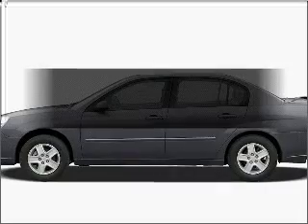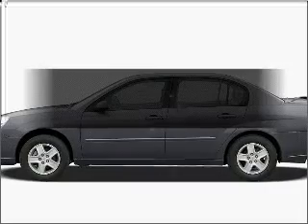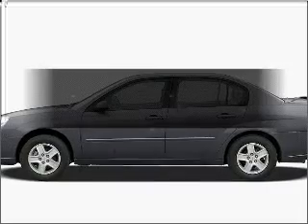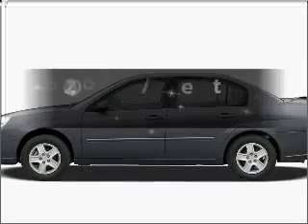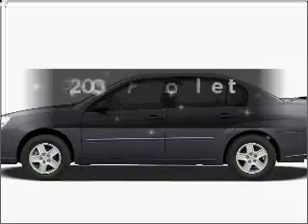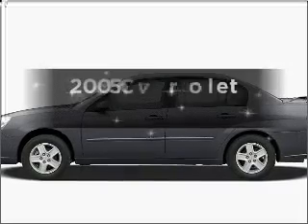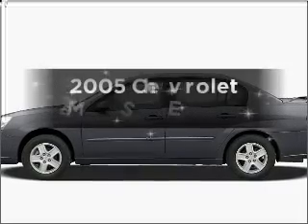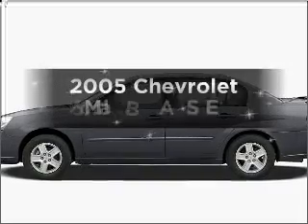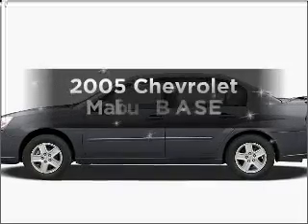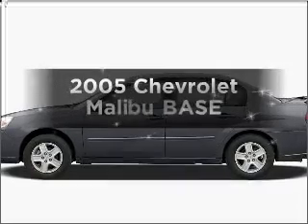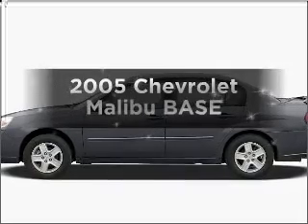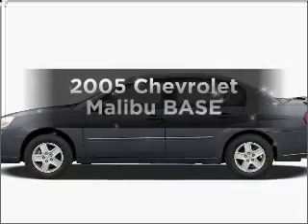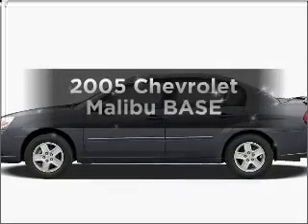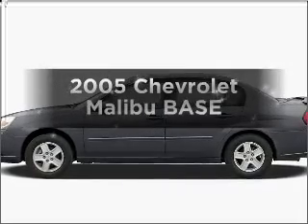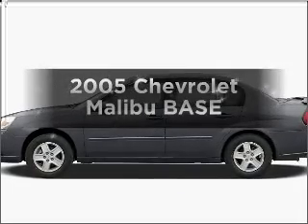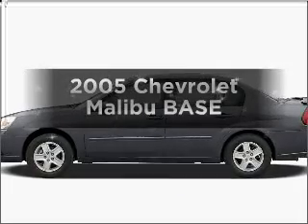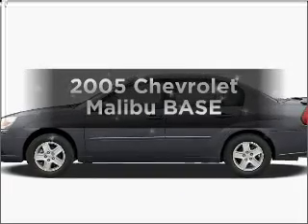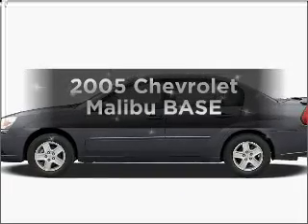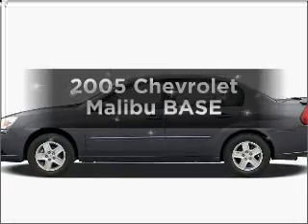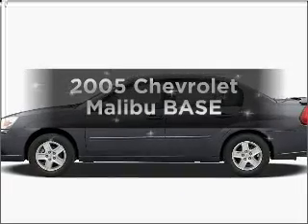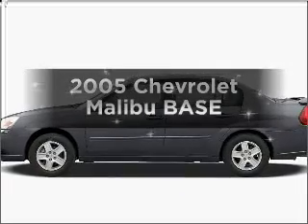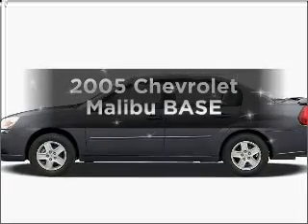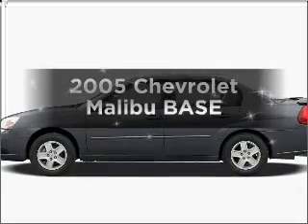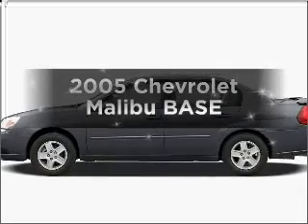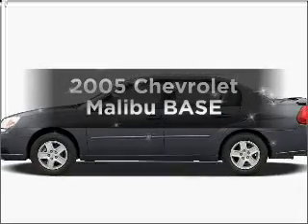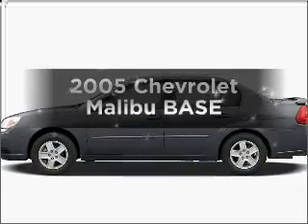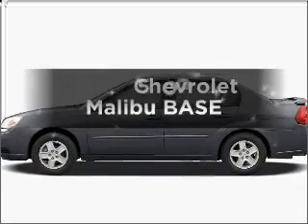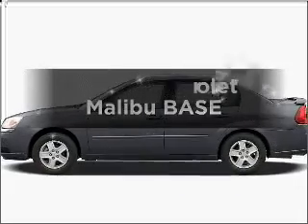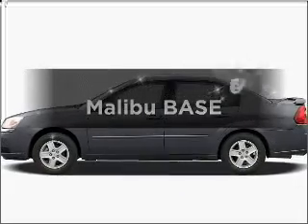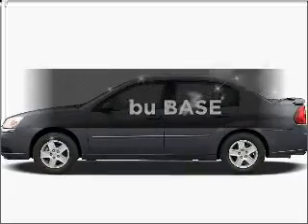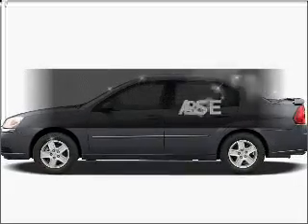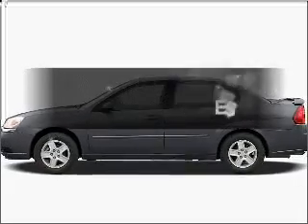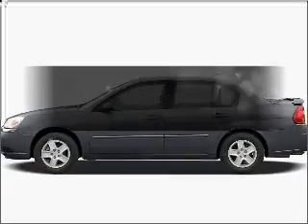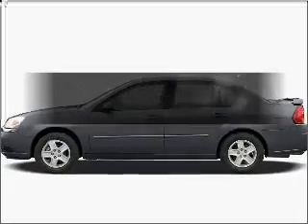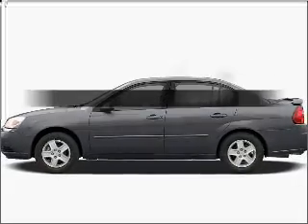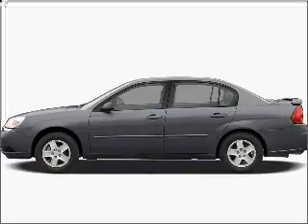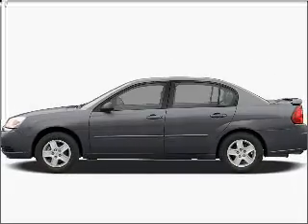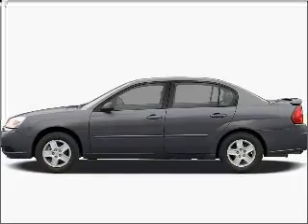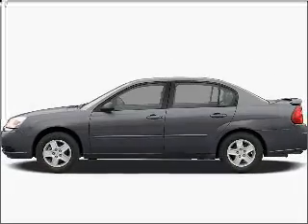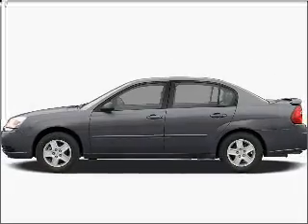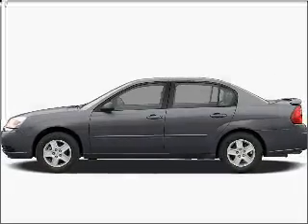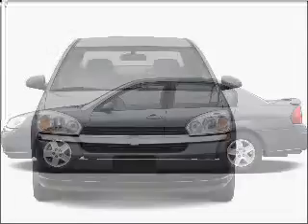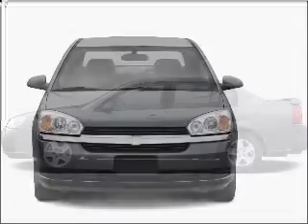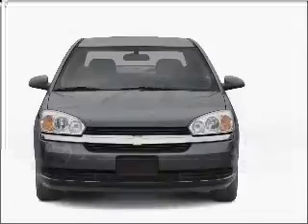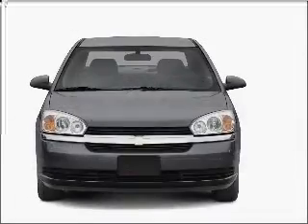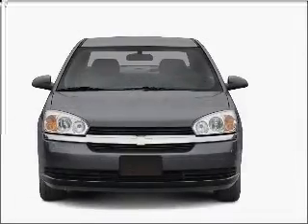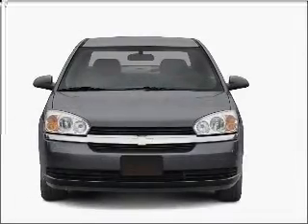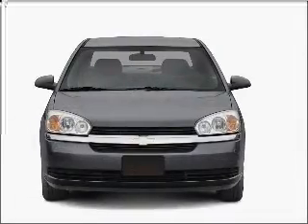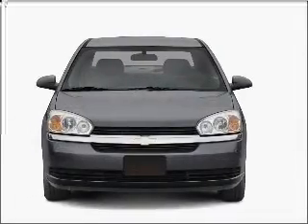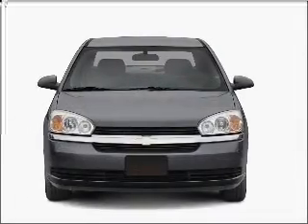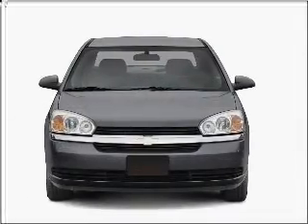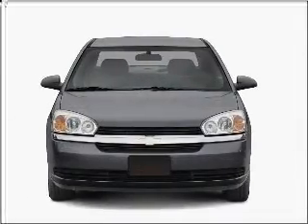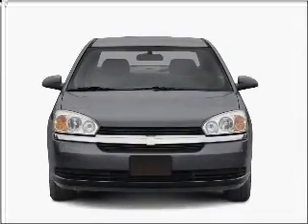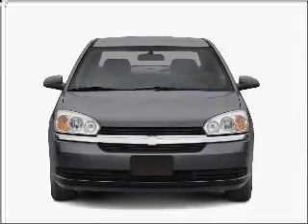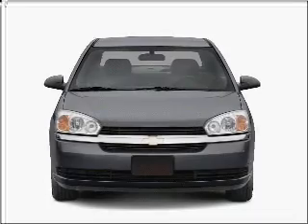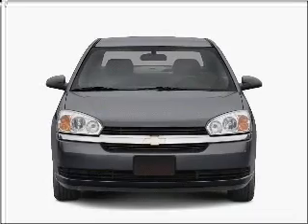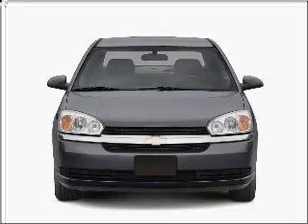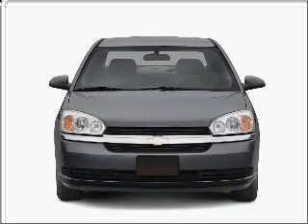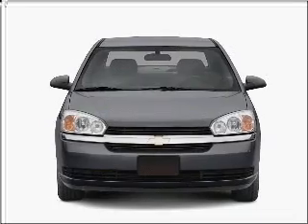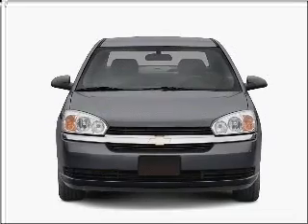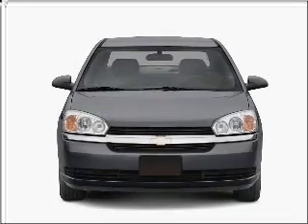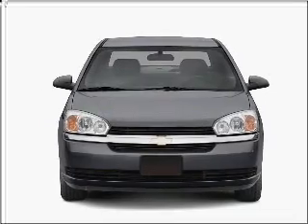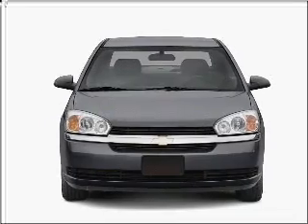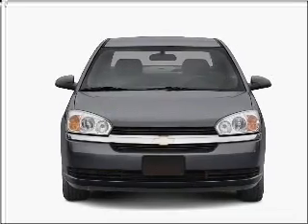Introducing the 2005 Chevrolet Malibu. If you're looking for a first-rate auto, this one could be yours today.